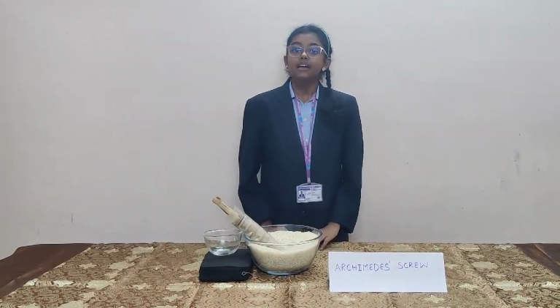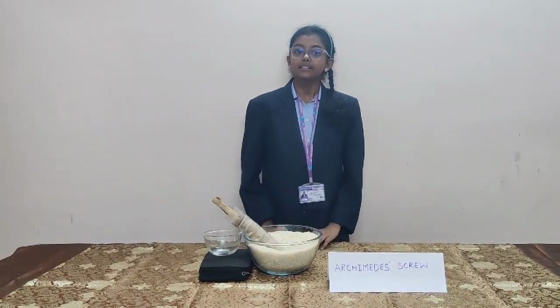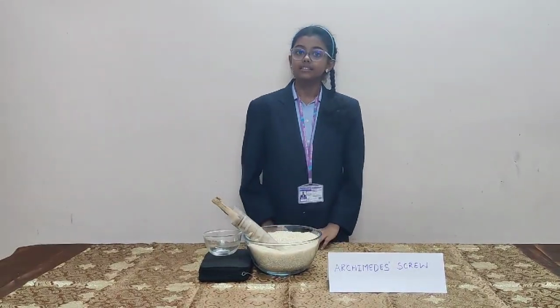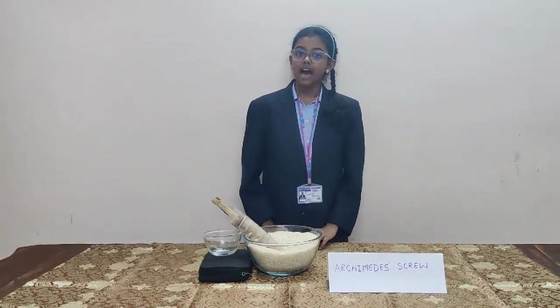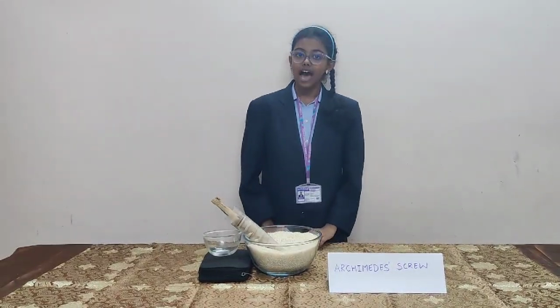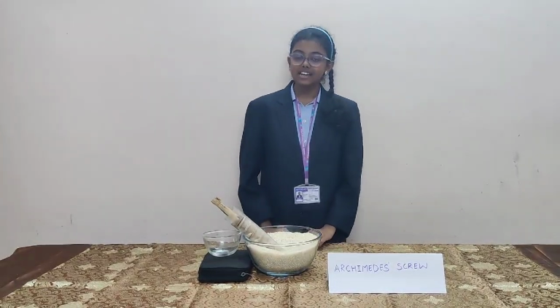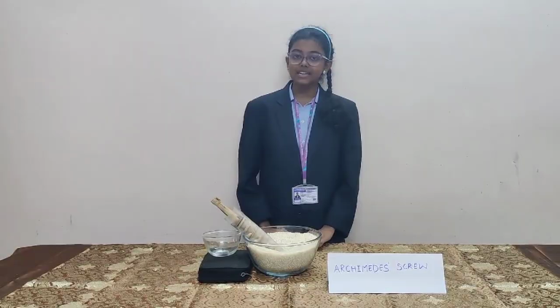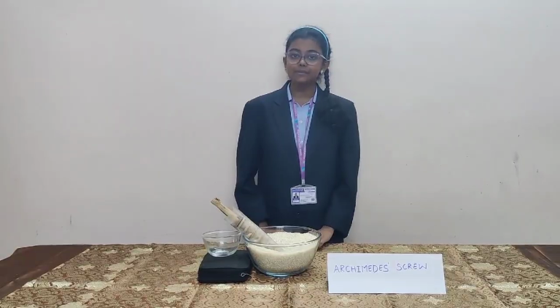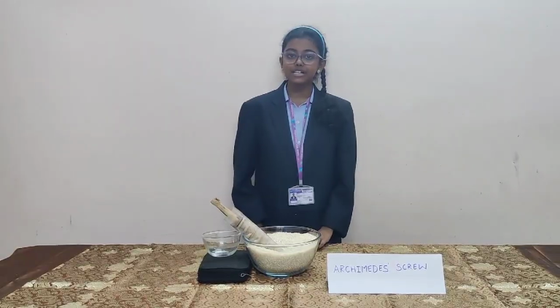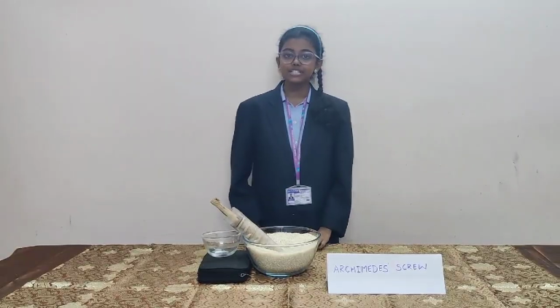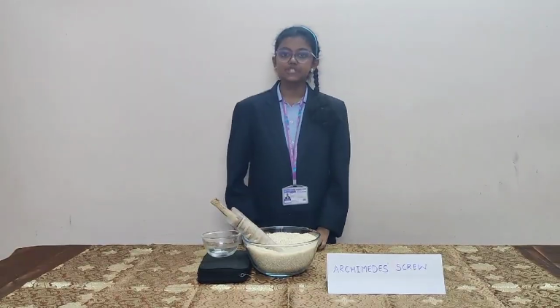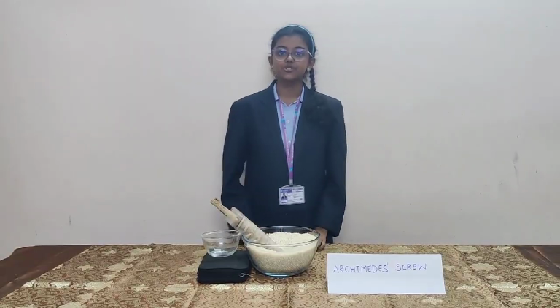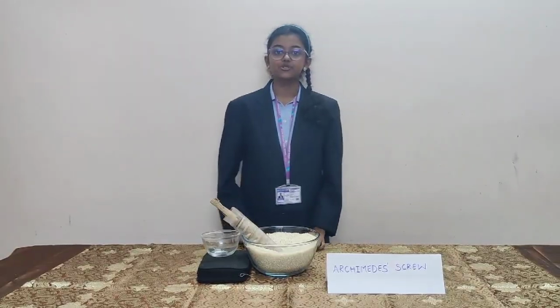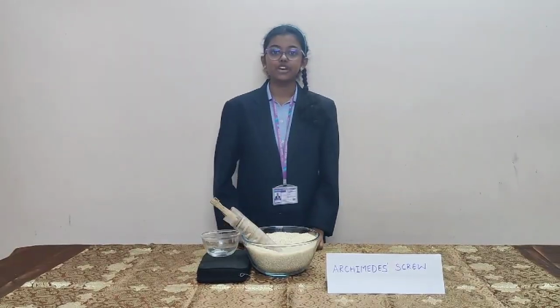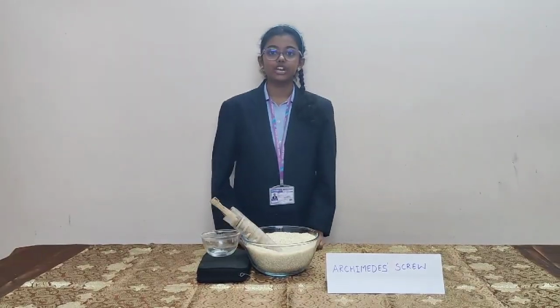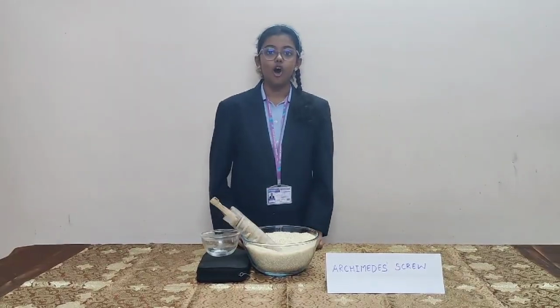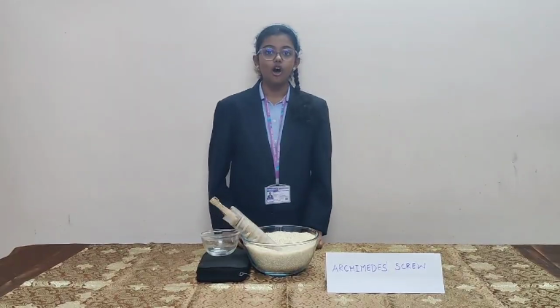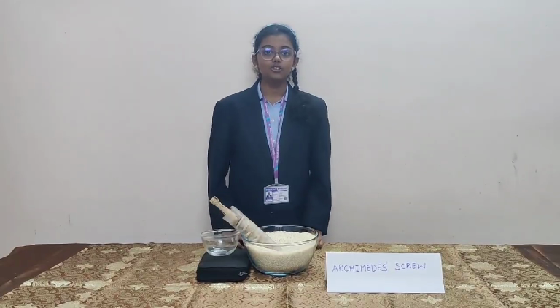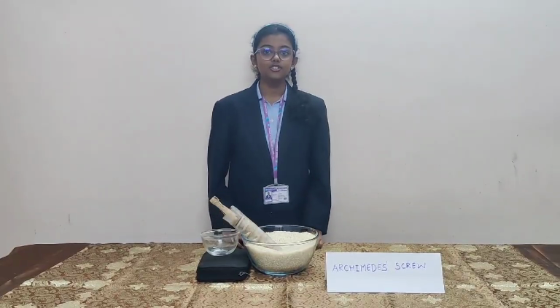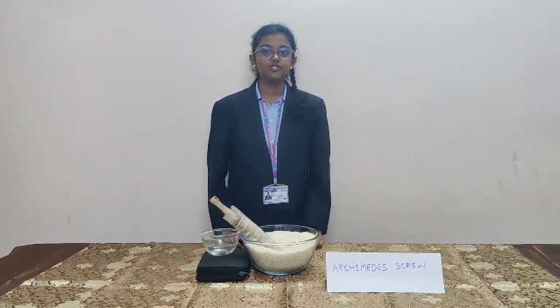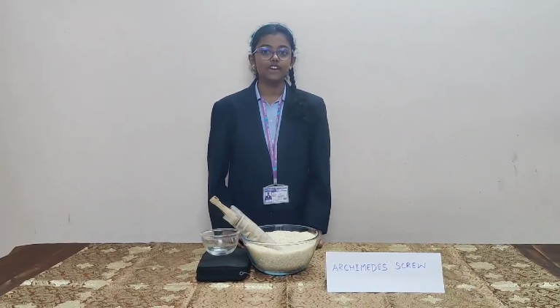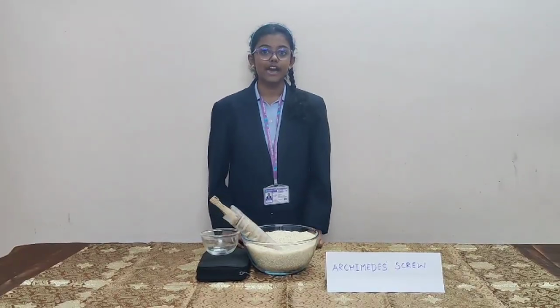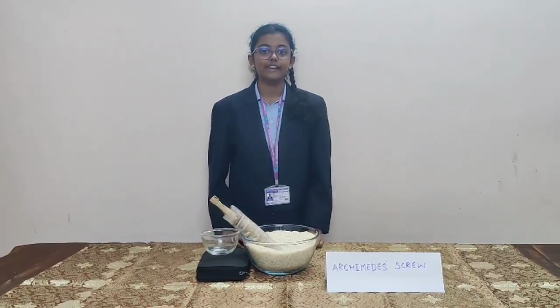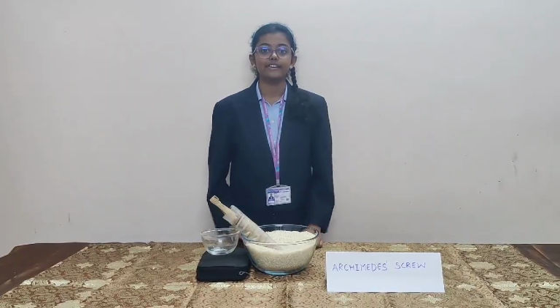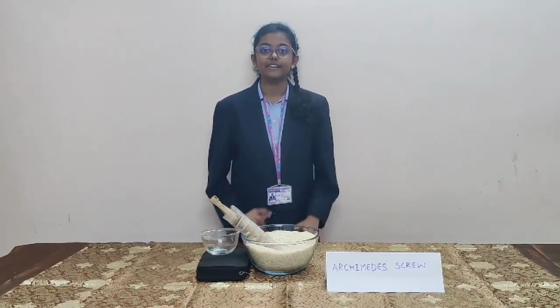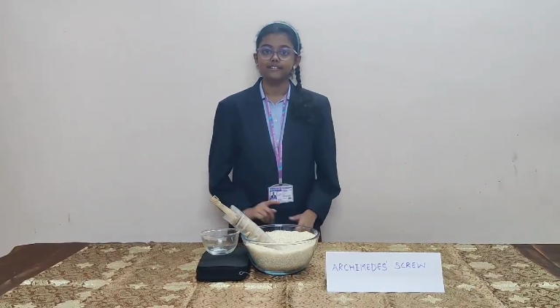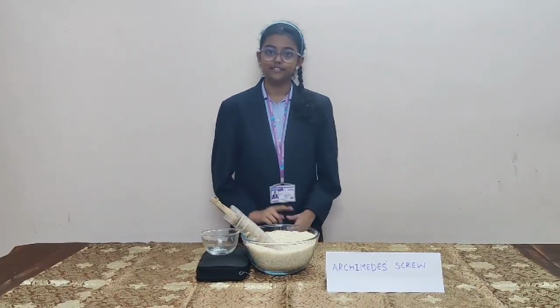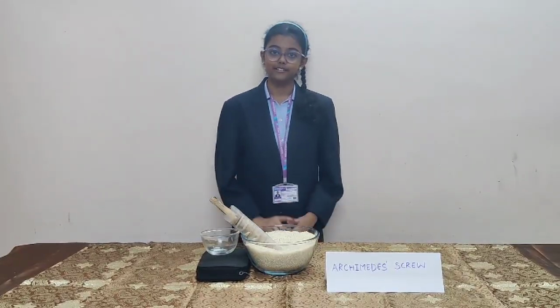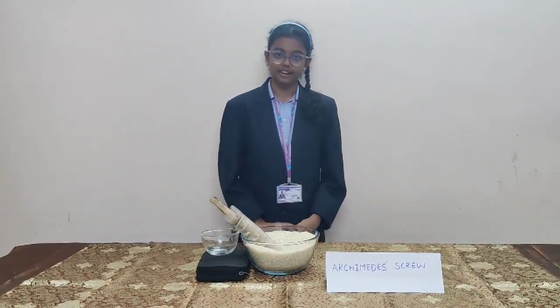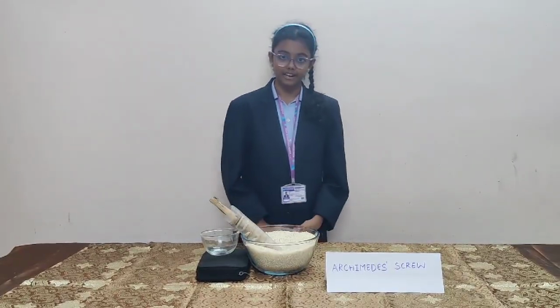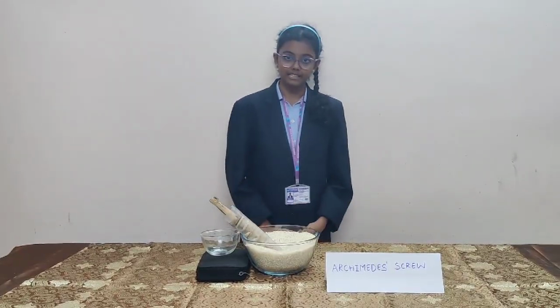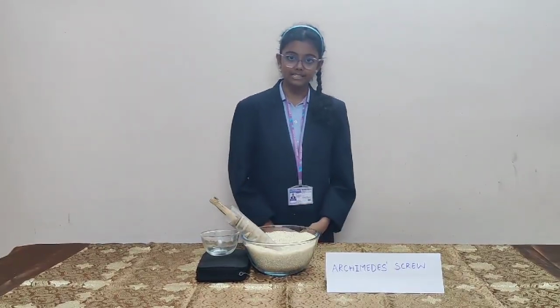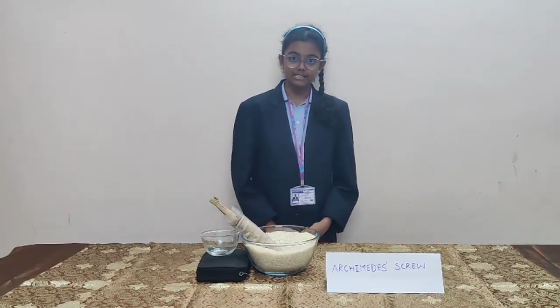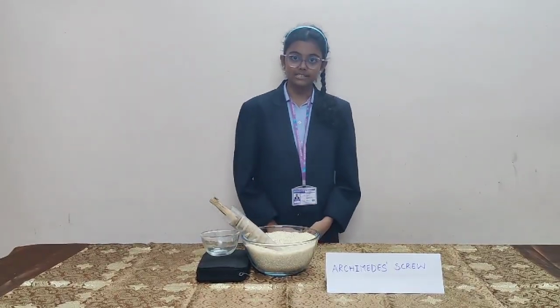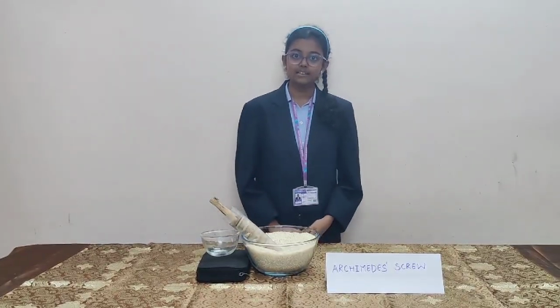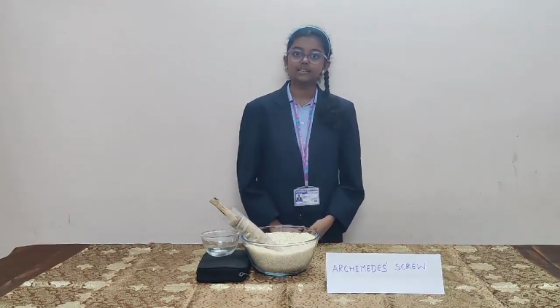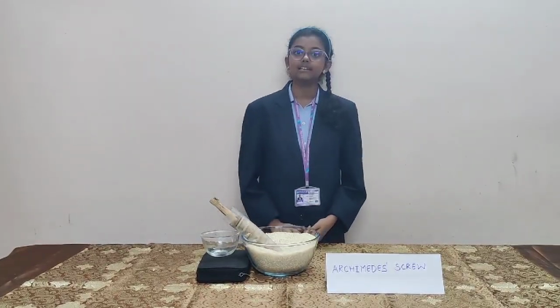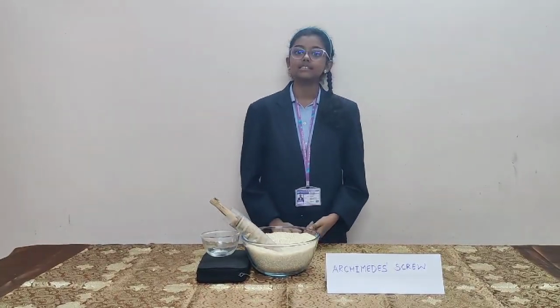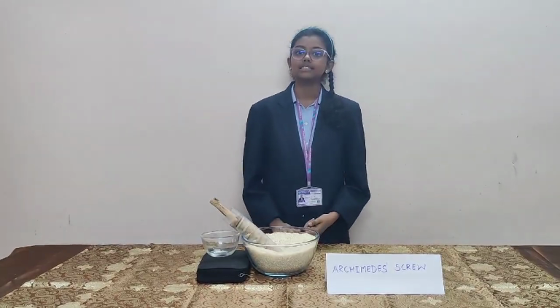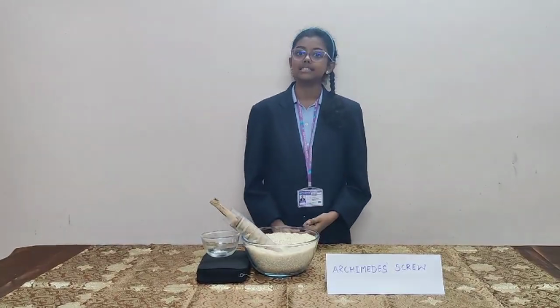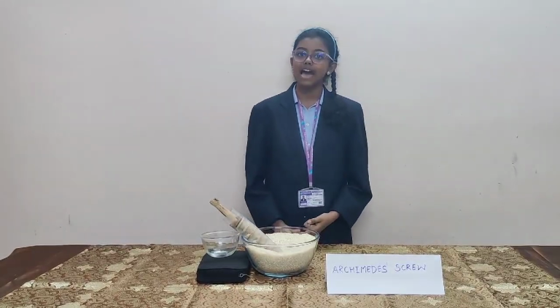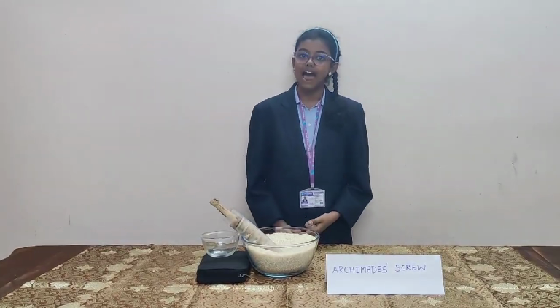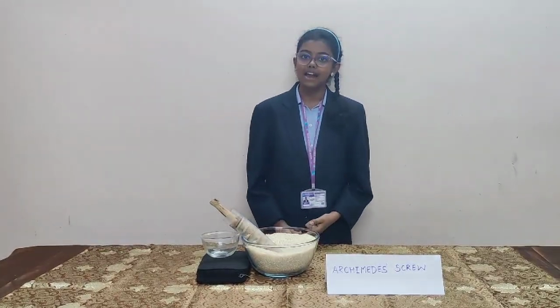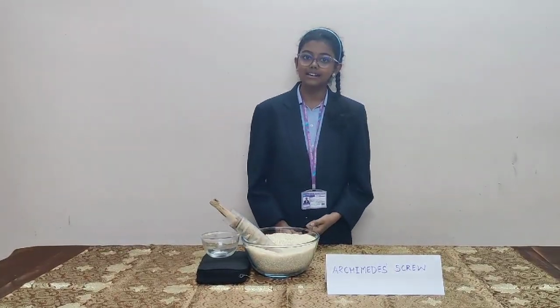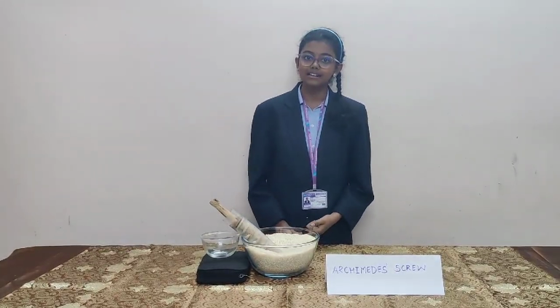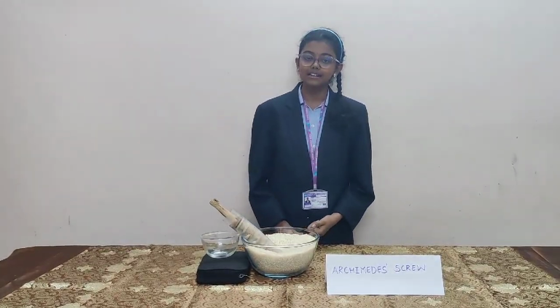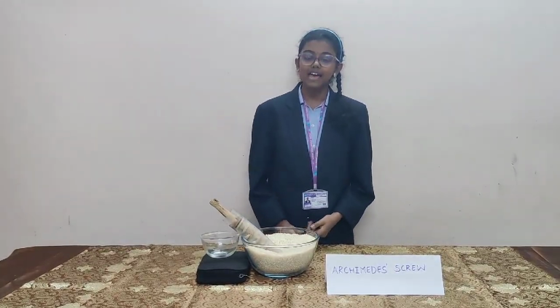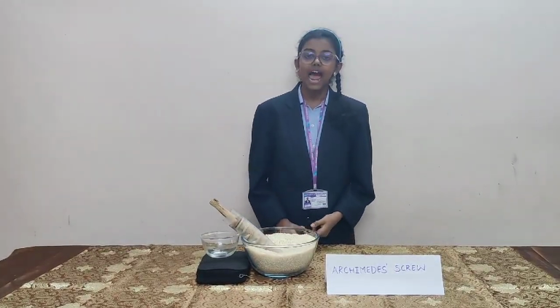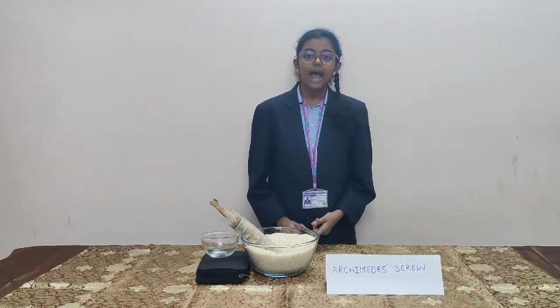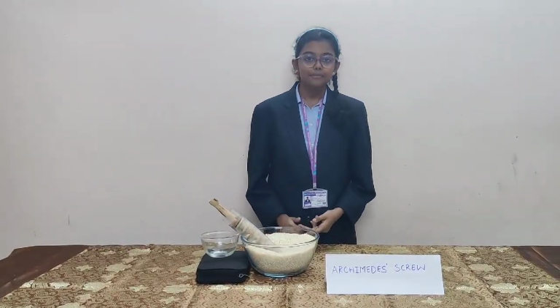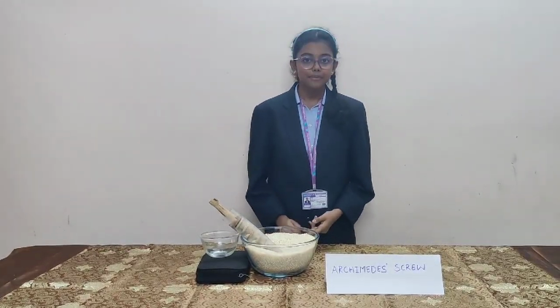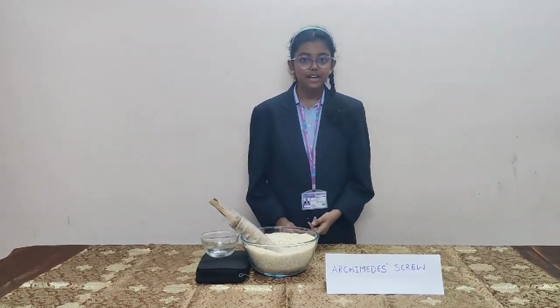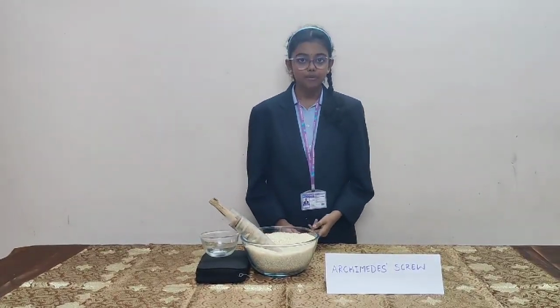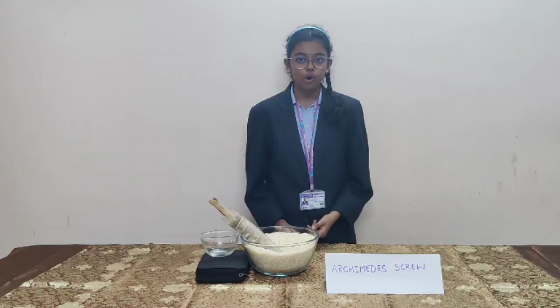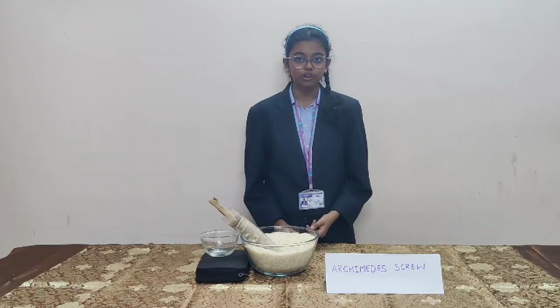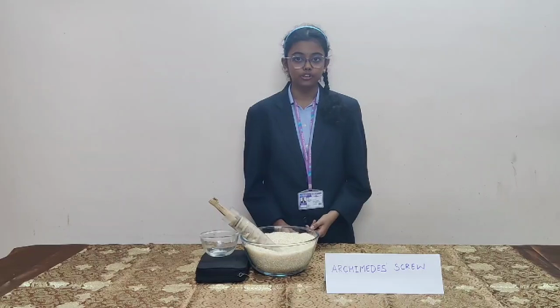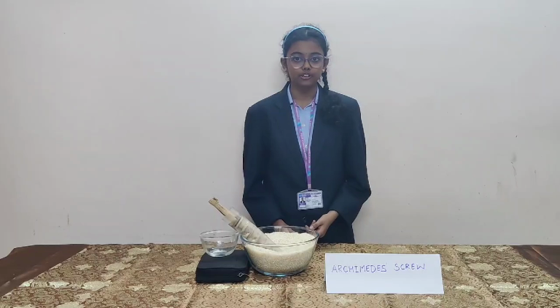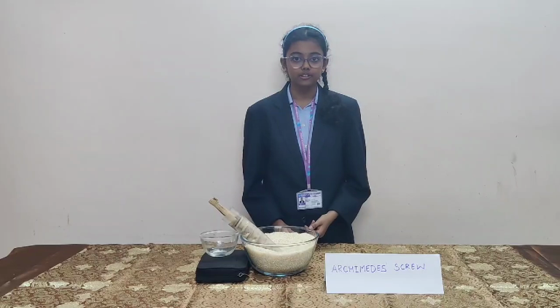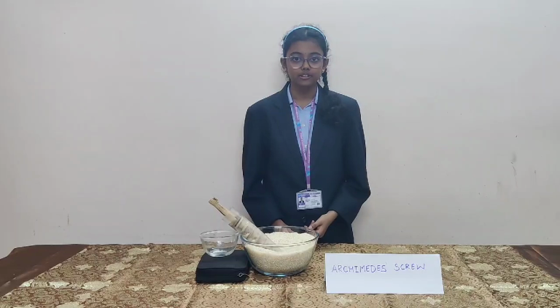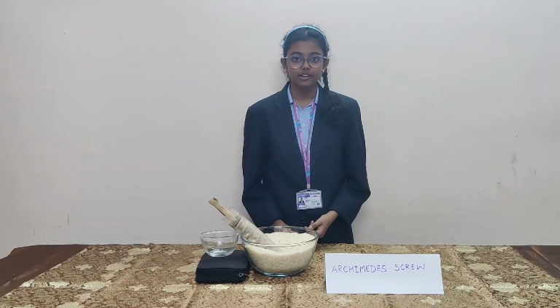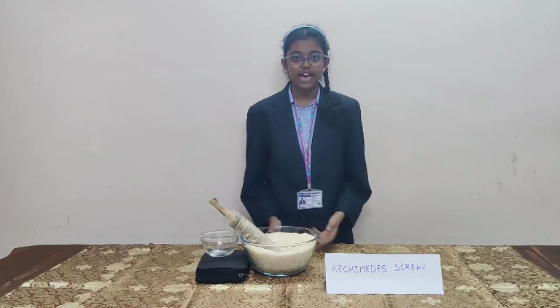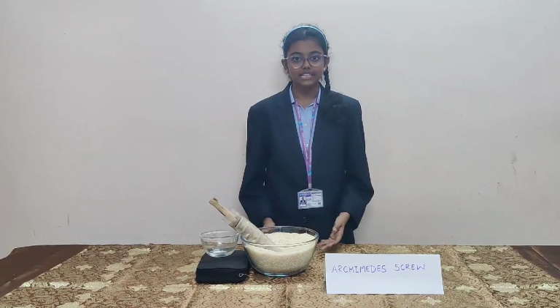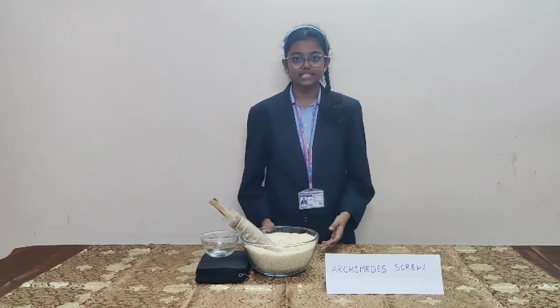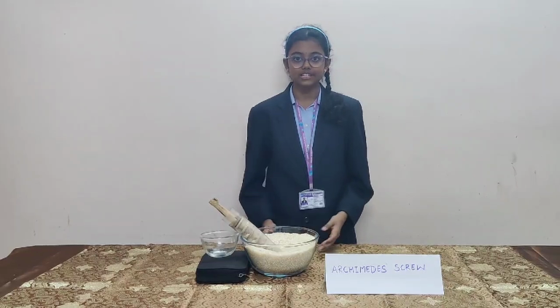The Archimedes screw can also carry grains, sand, and muddy water, etc.